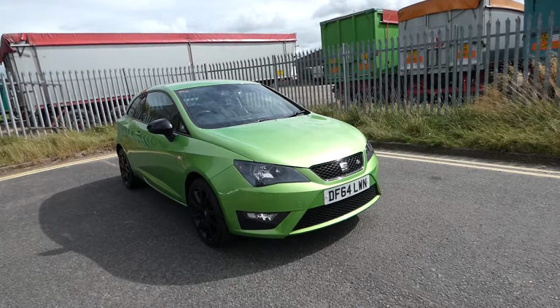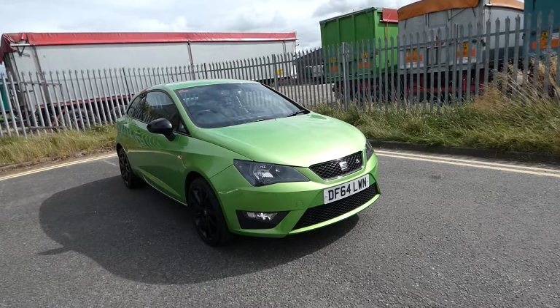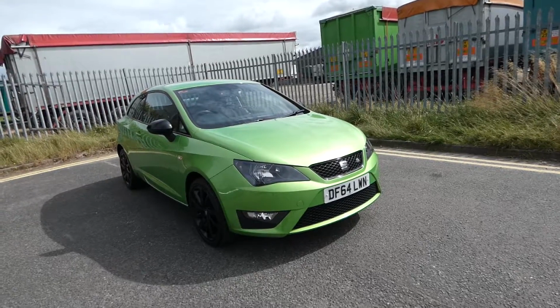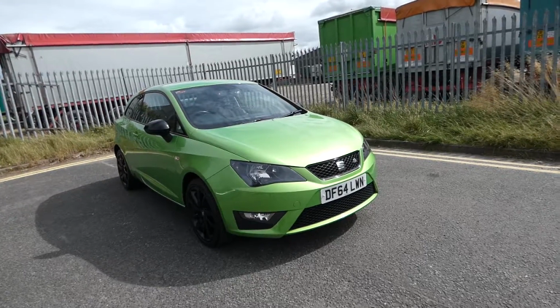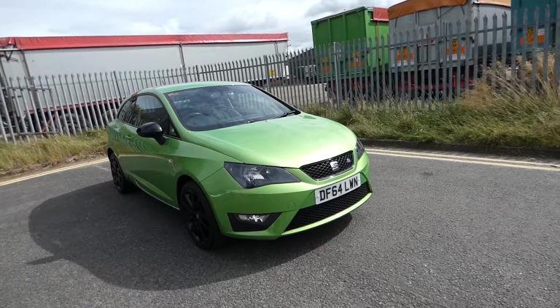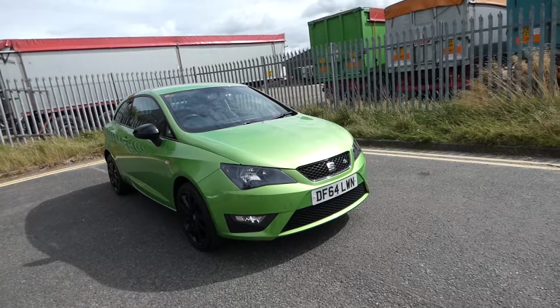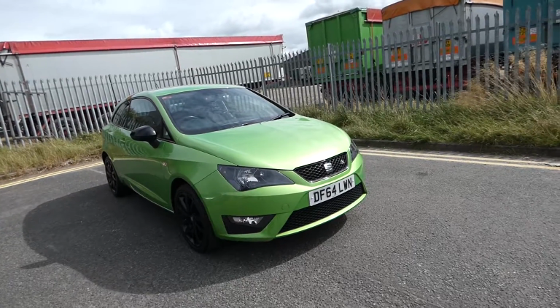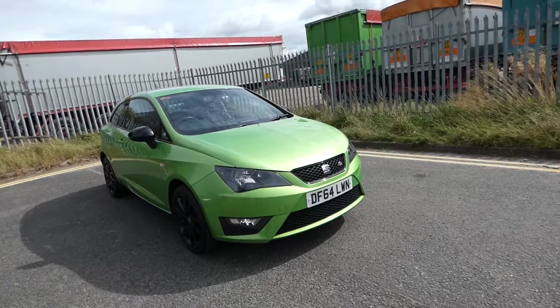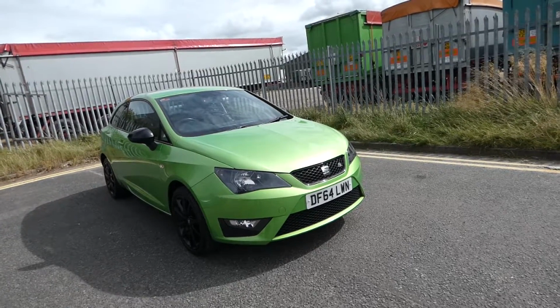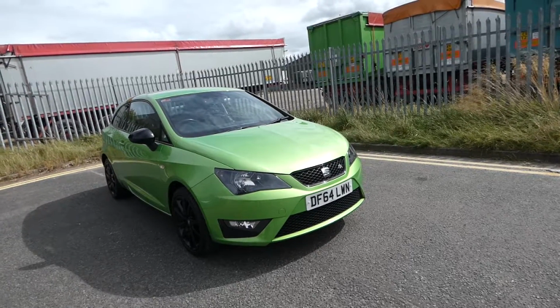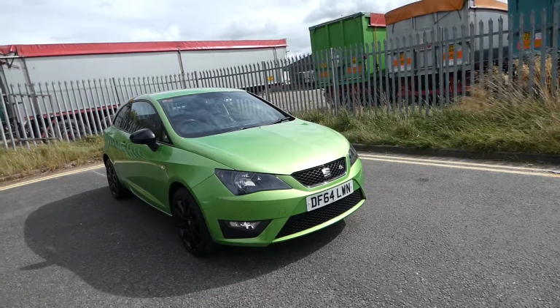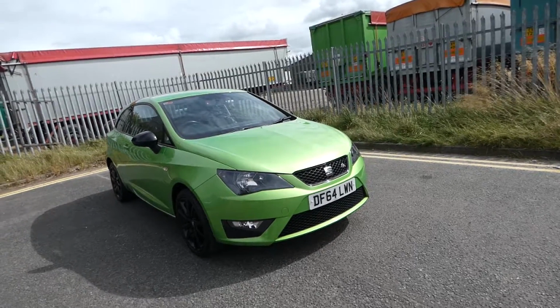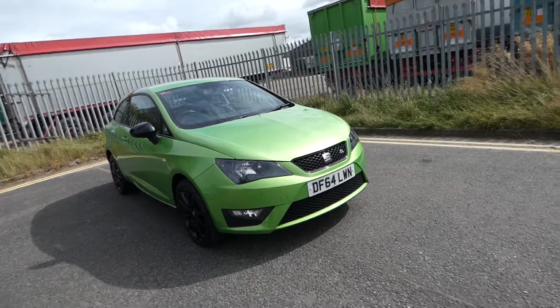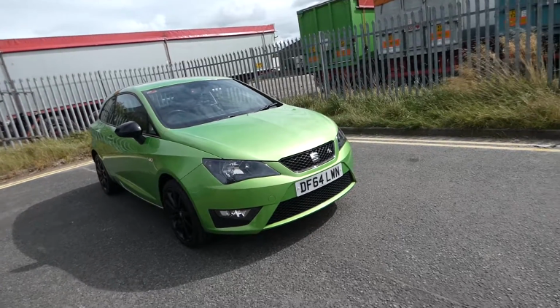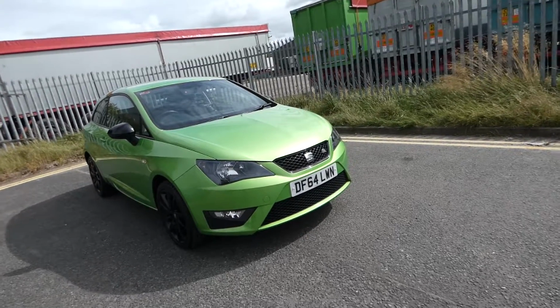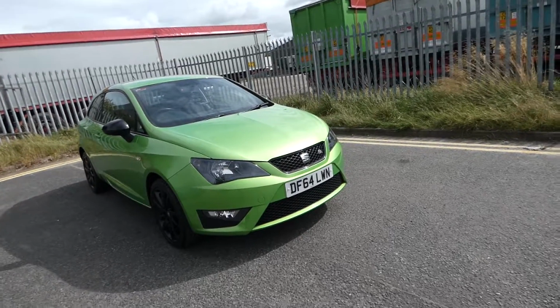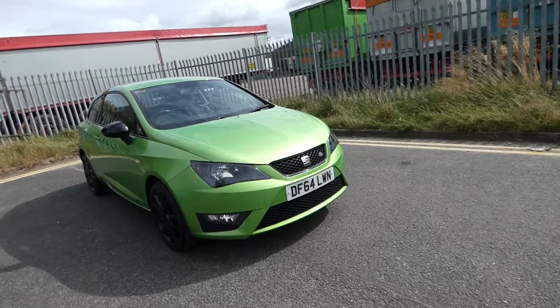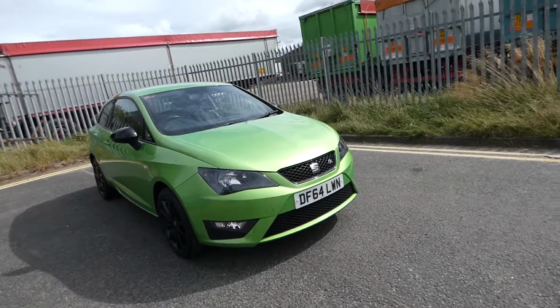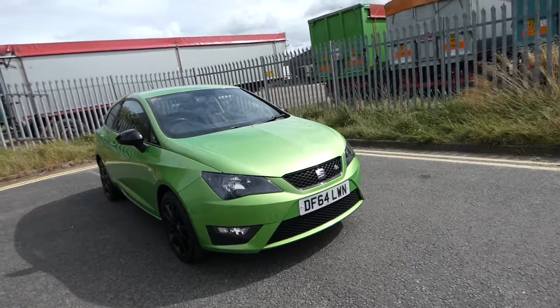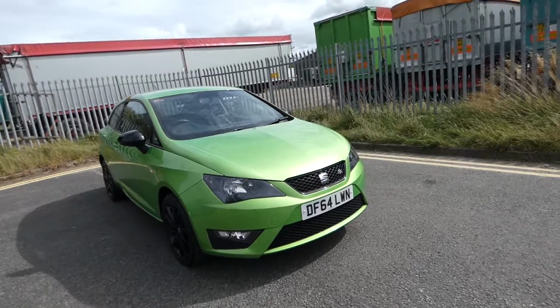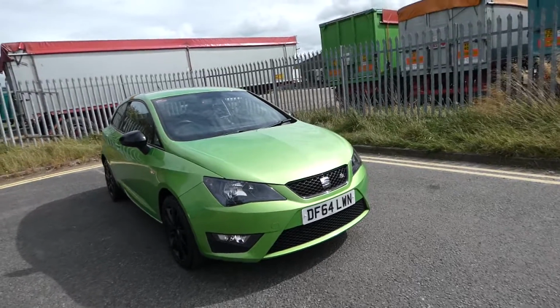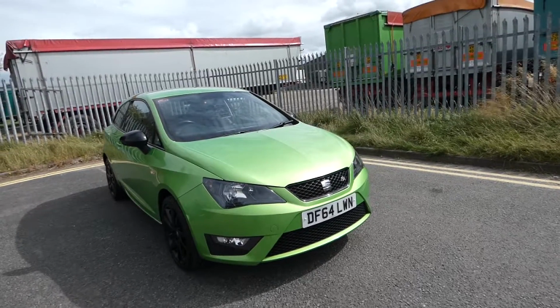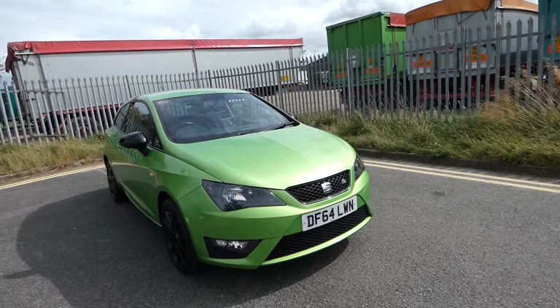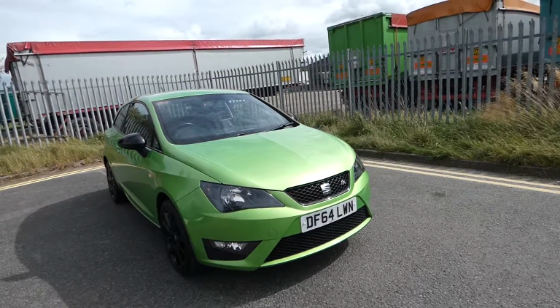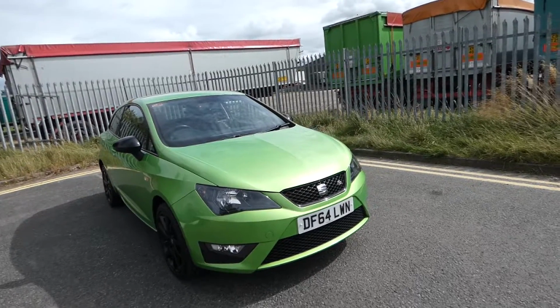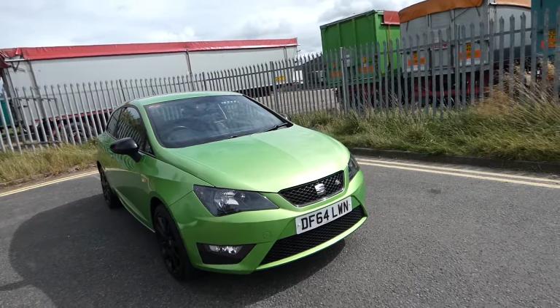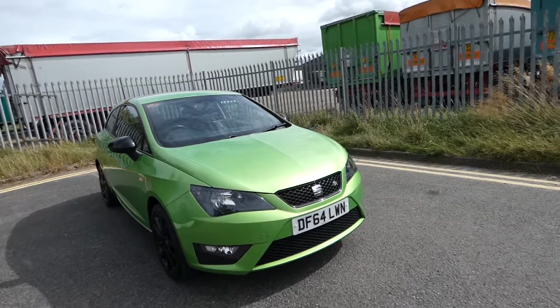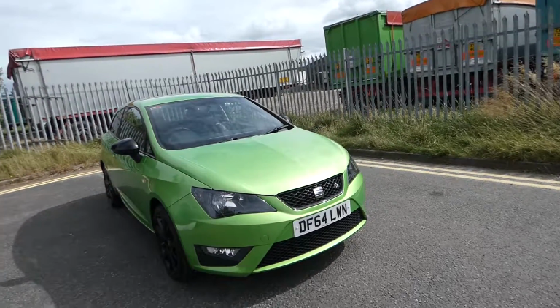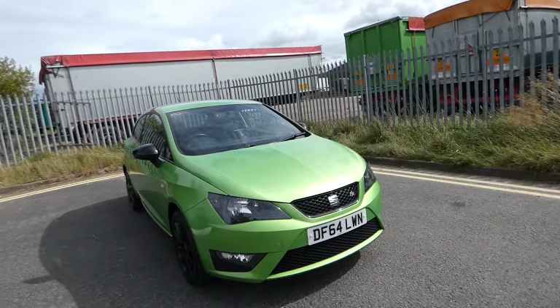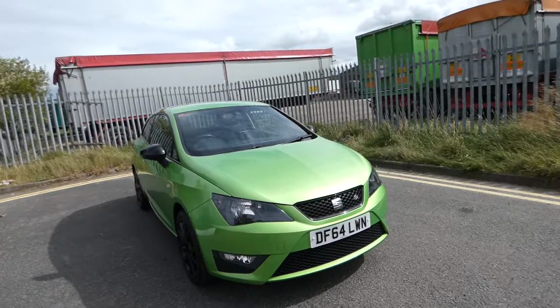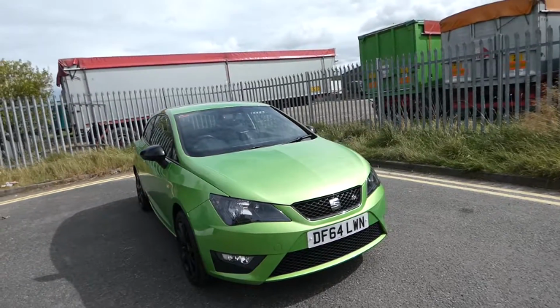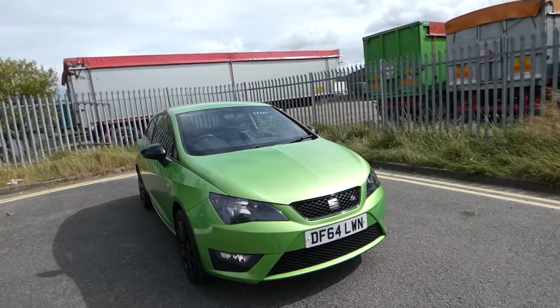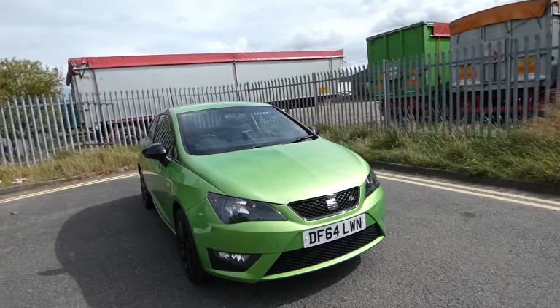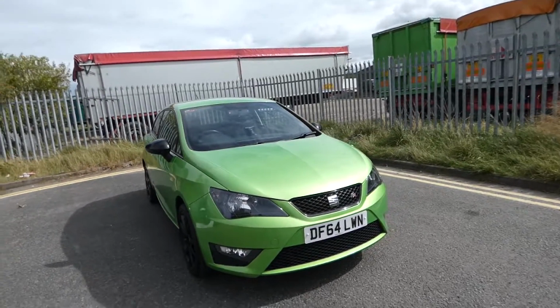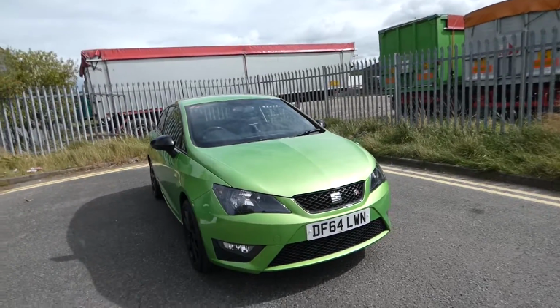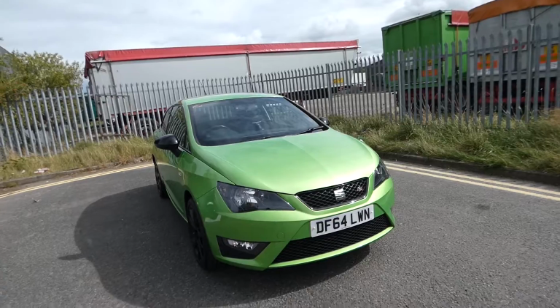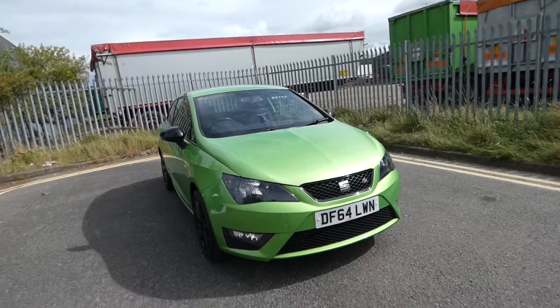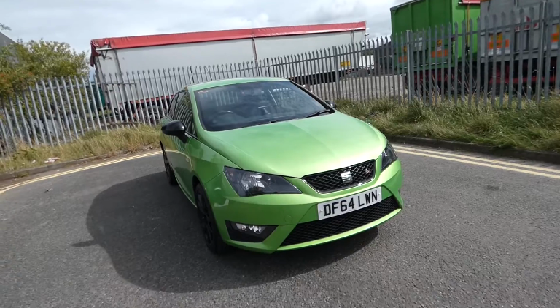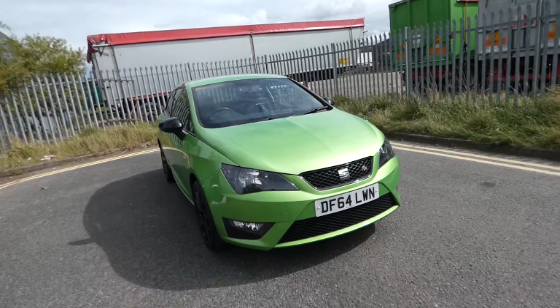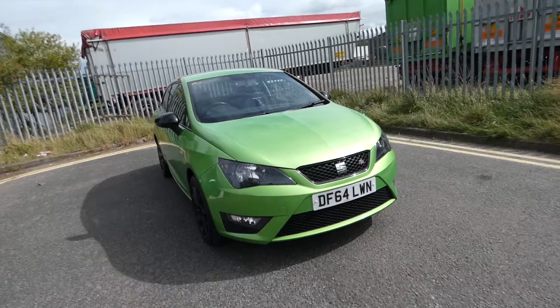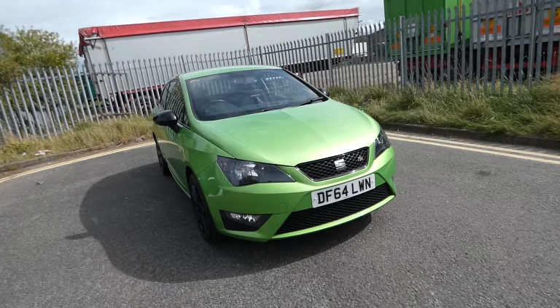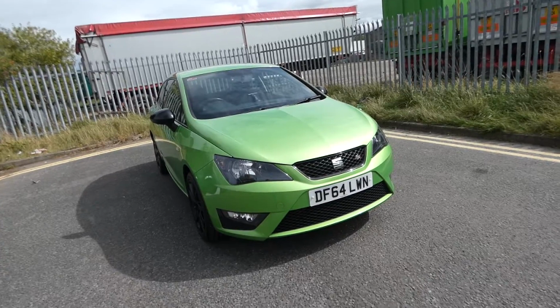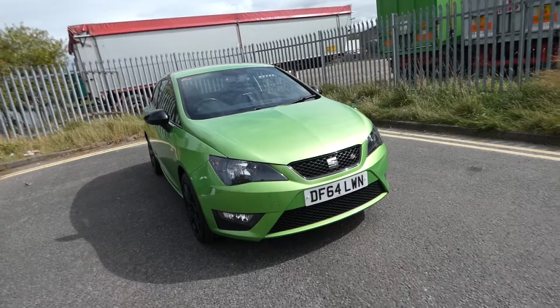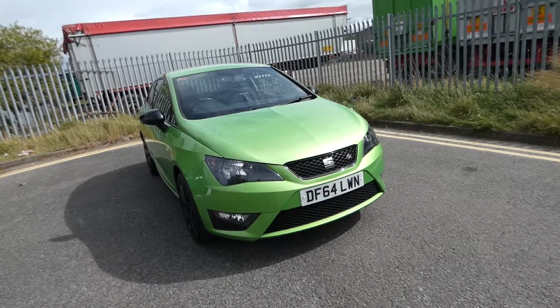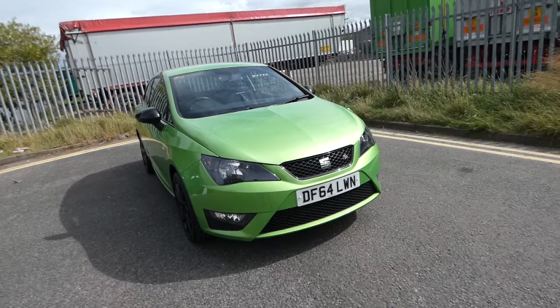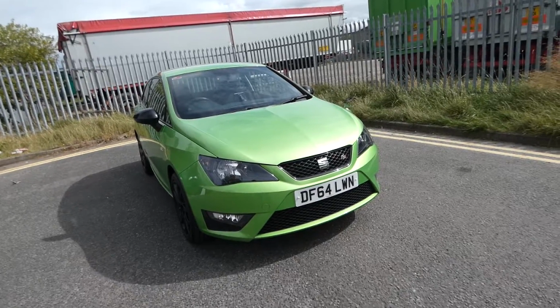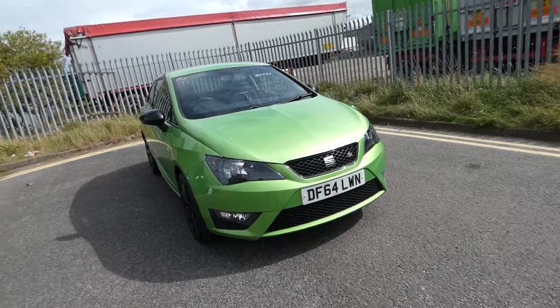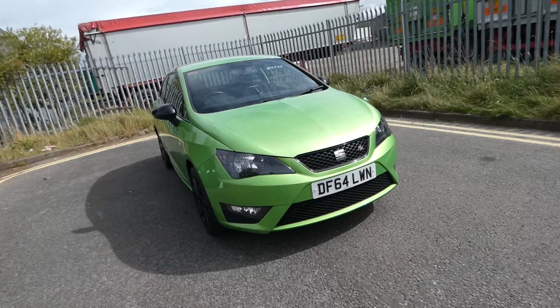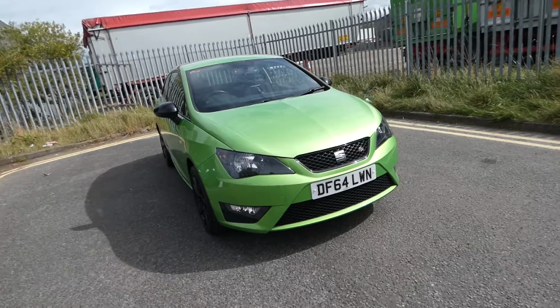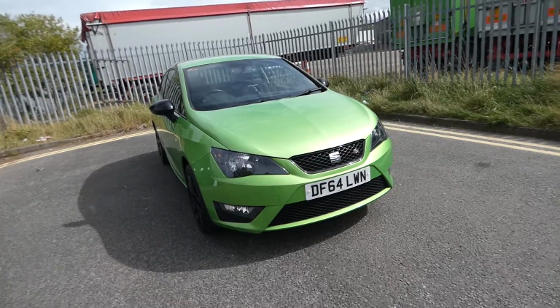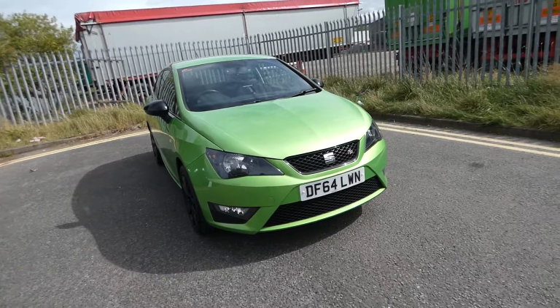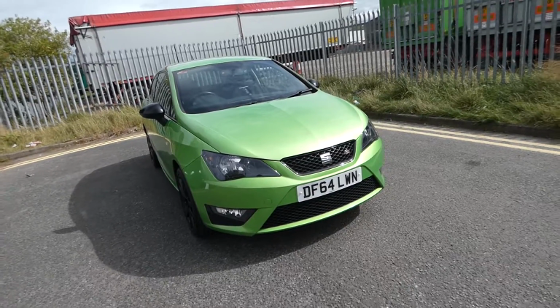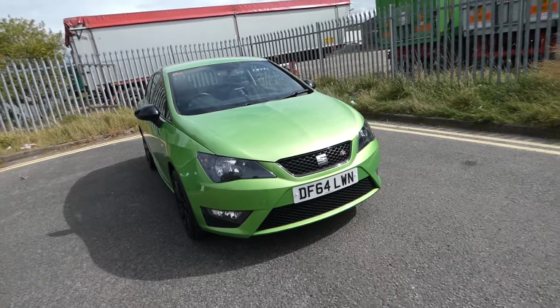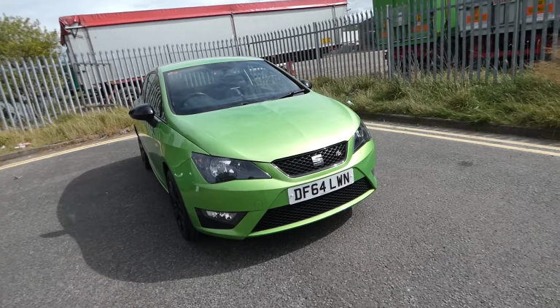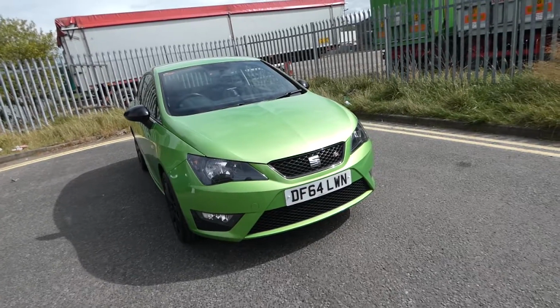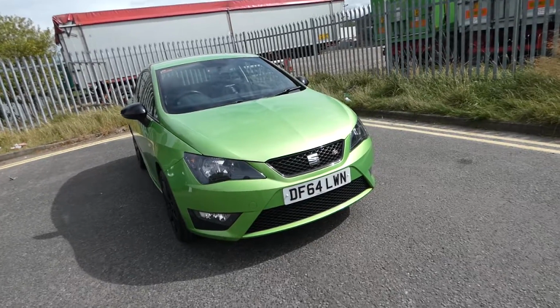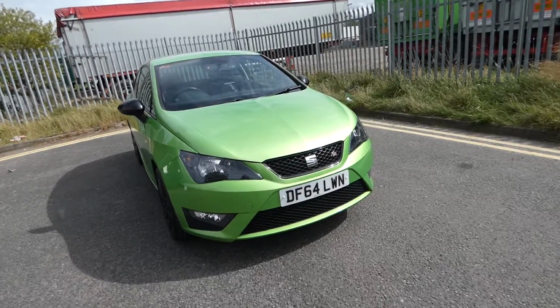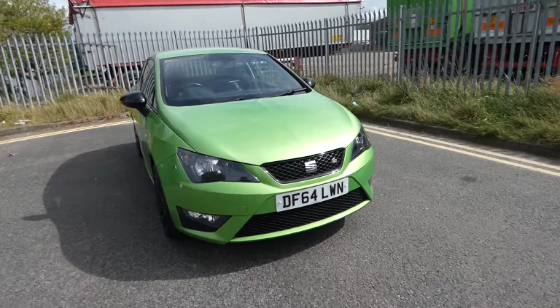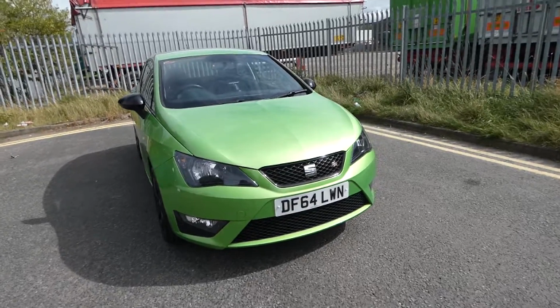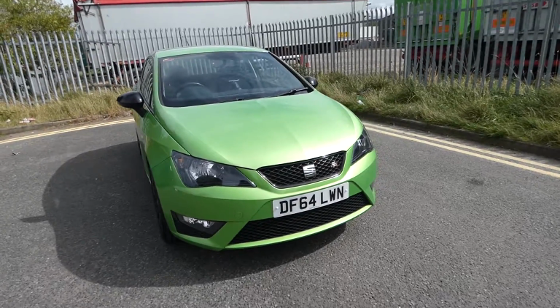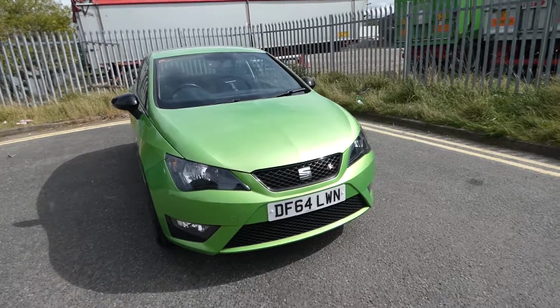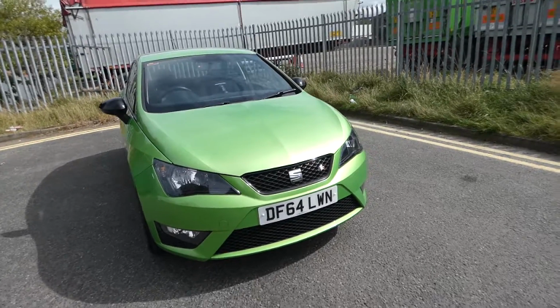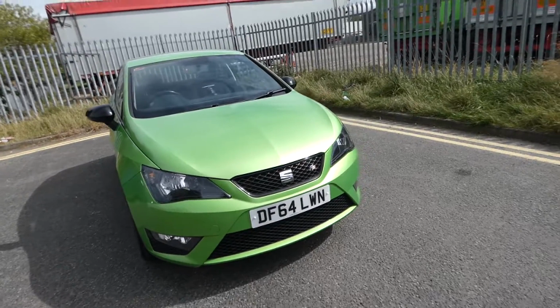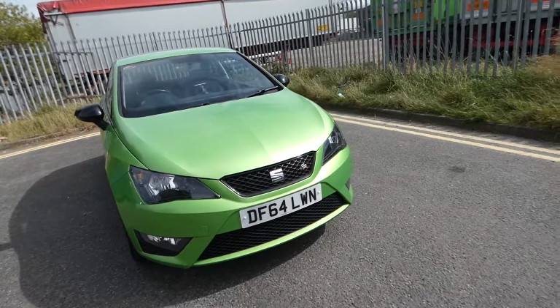This is the 2015 SEAT Ibiza Sport Coupe FR, 1.2 litre engine, manual petrol with 3 doors.